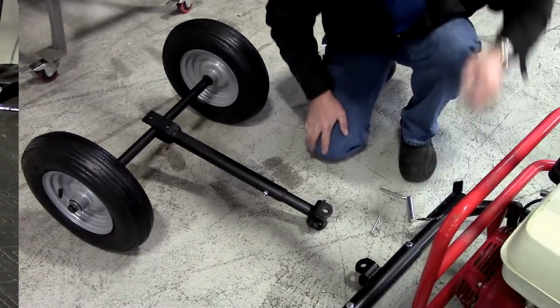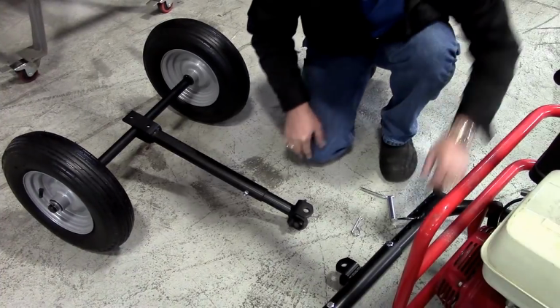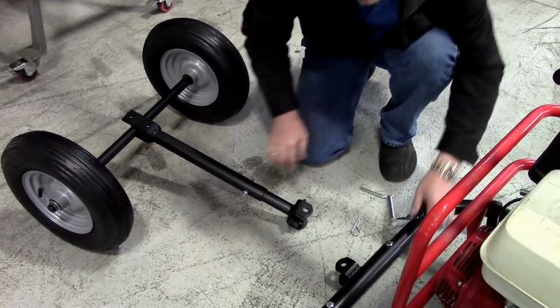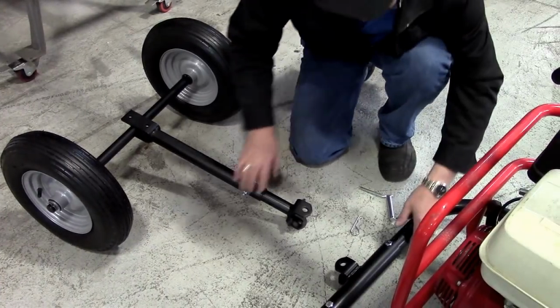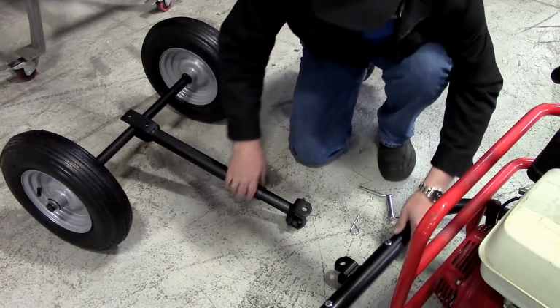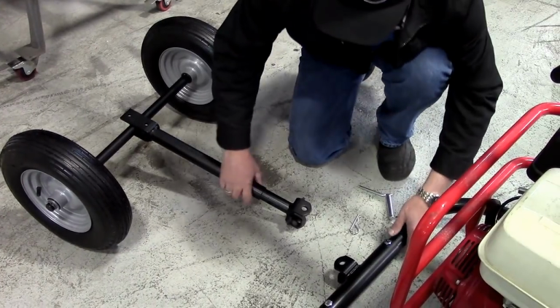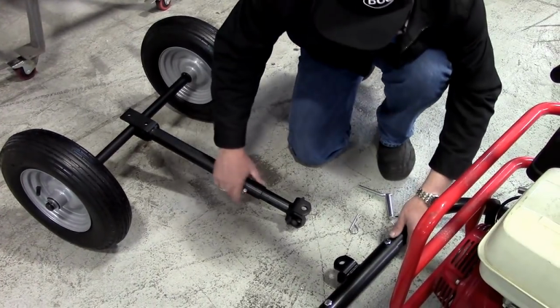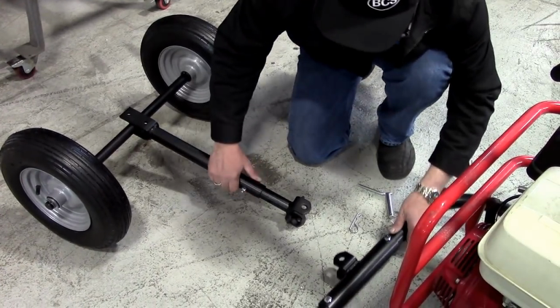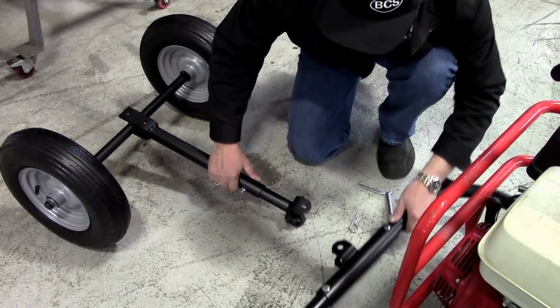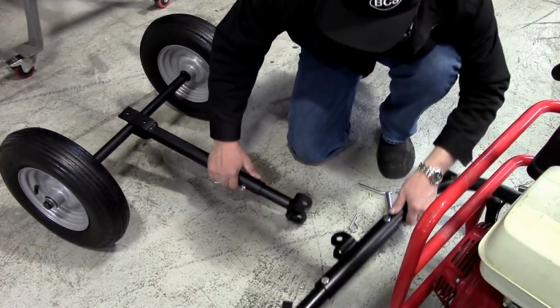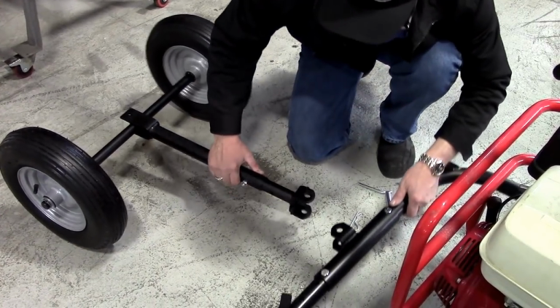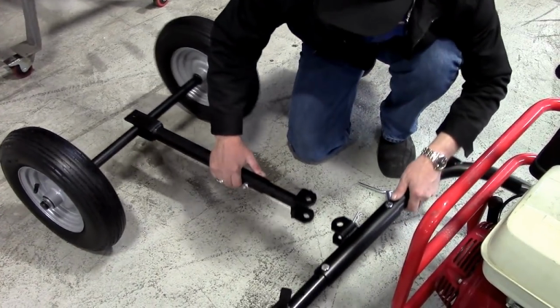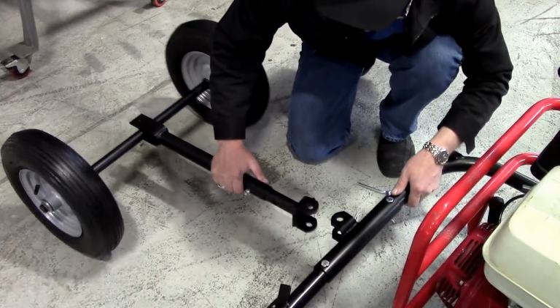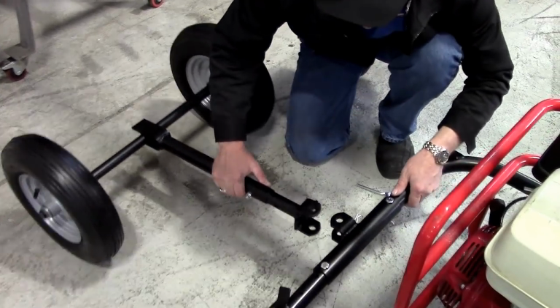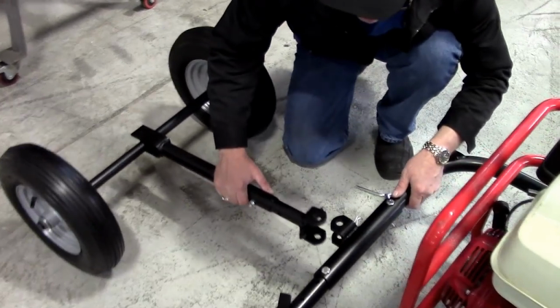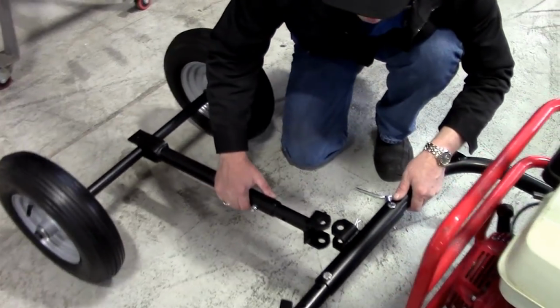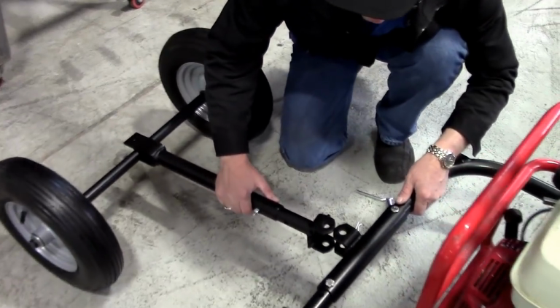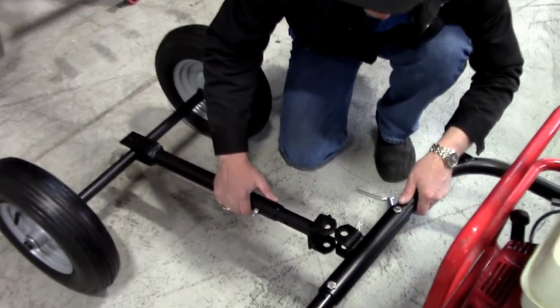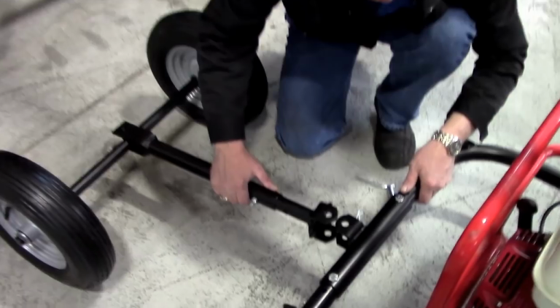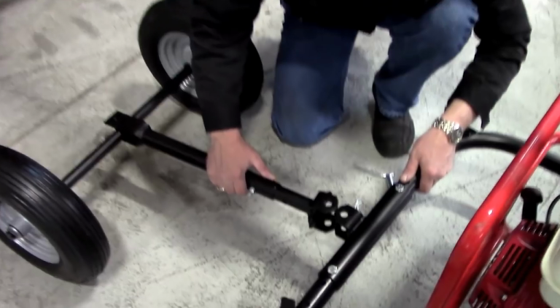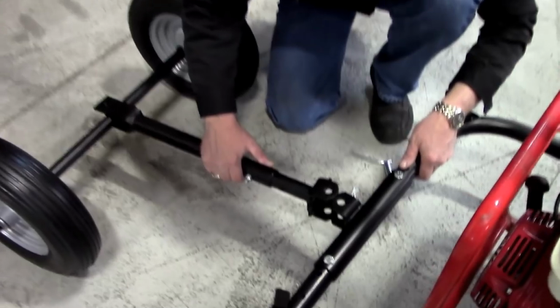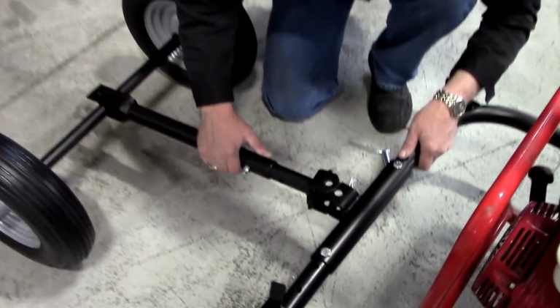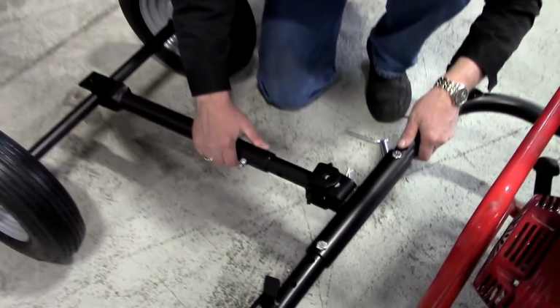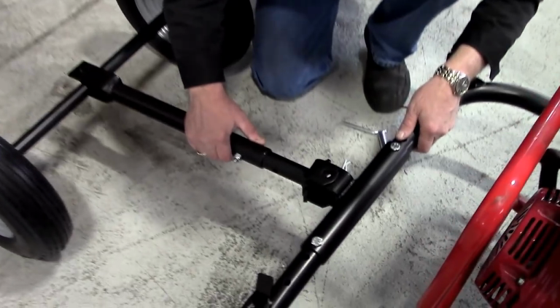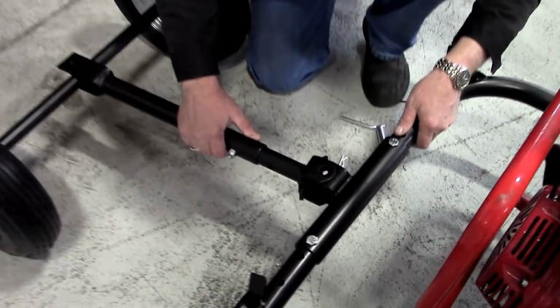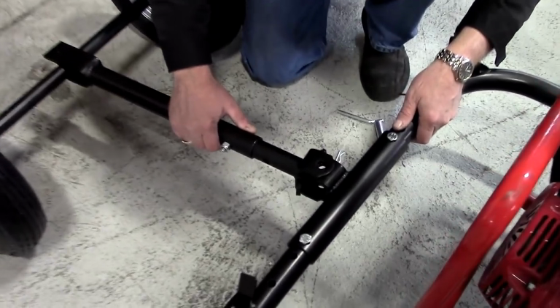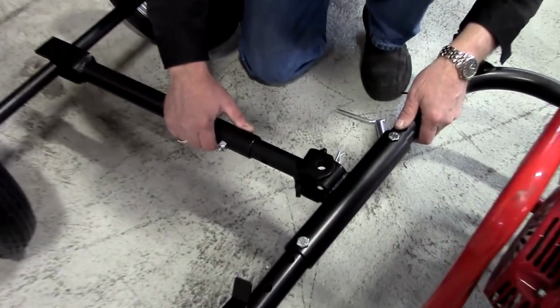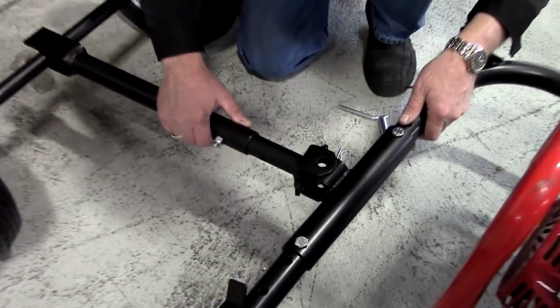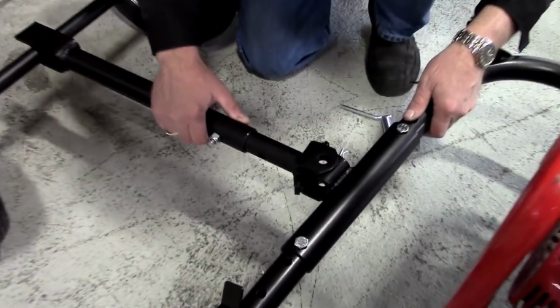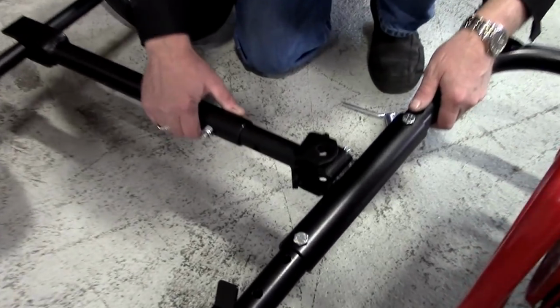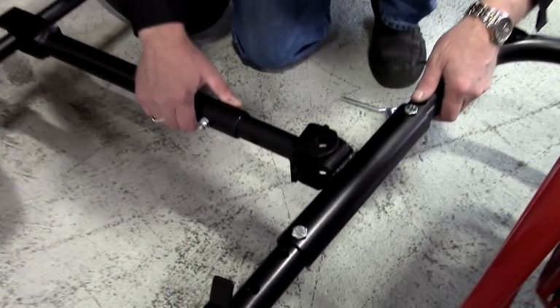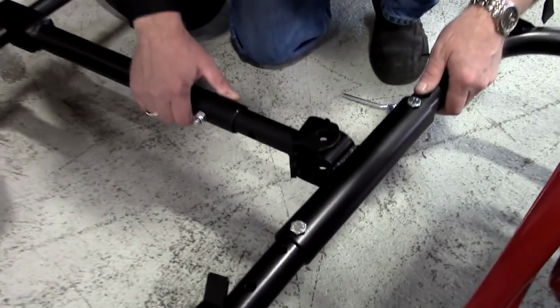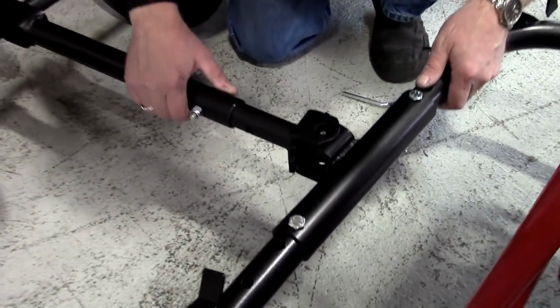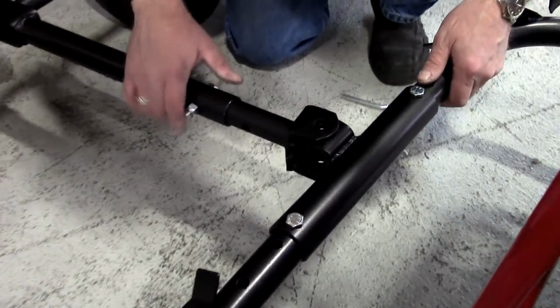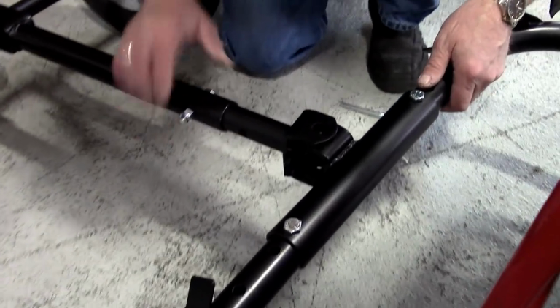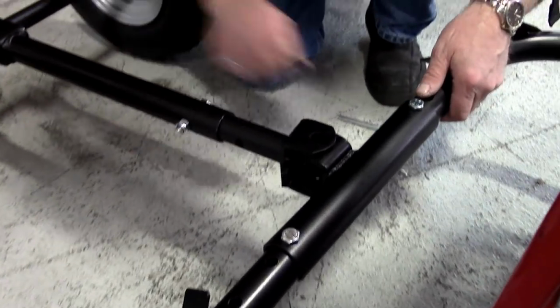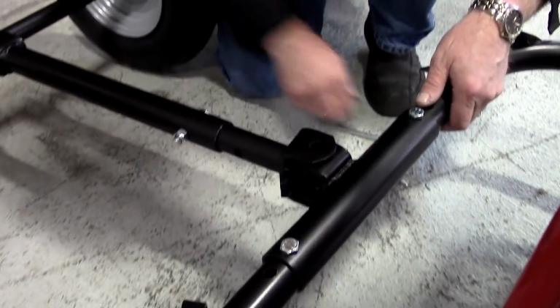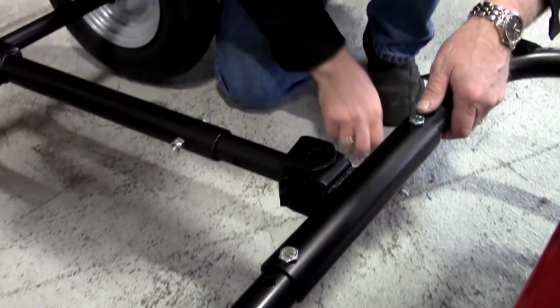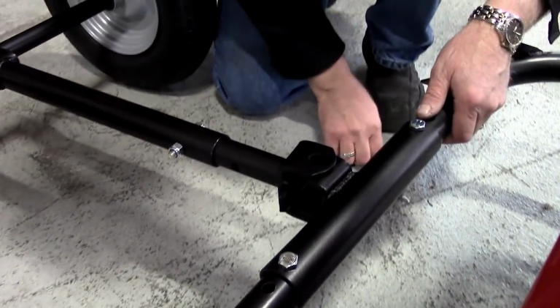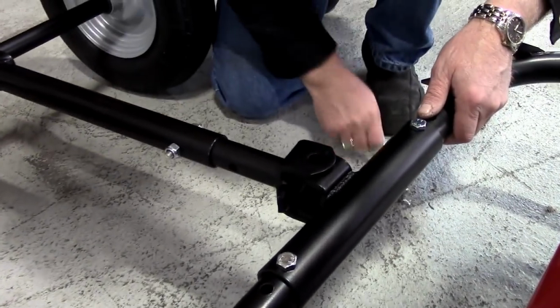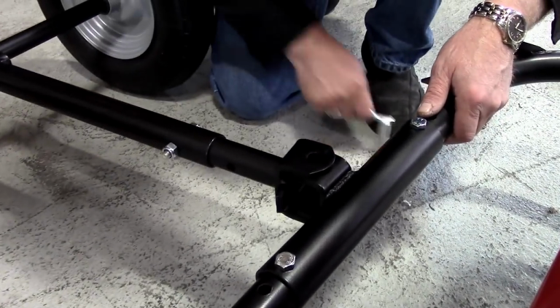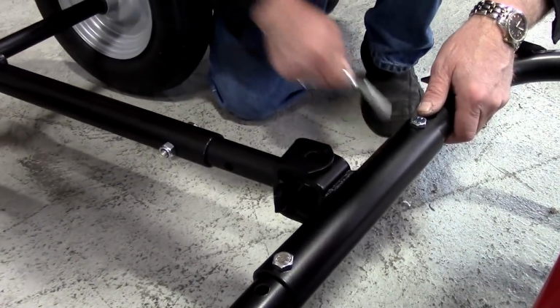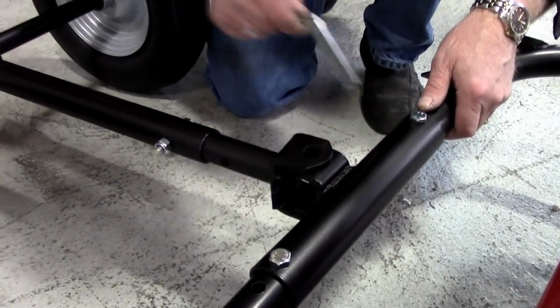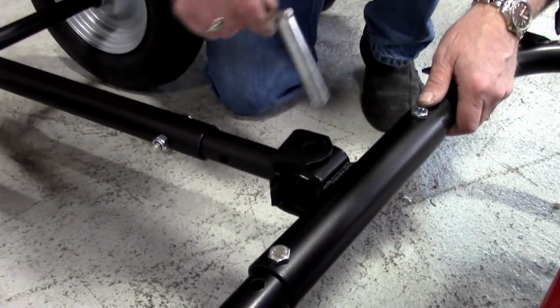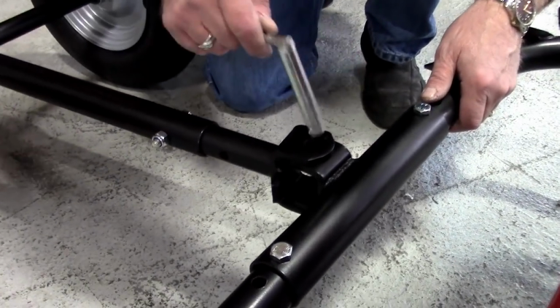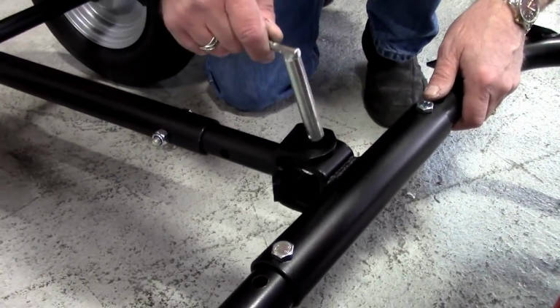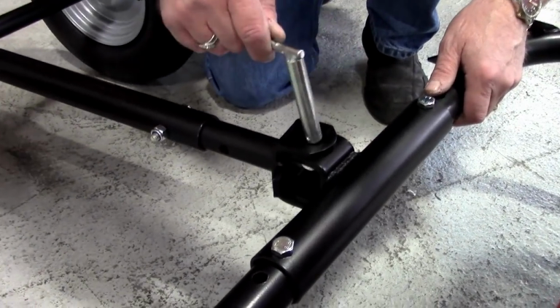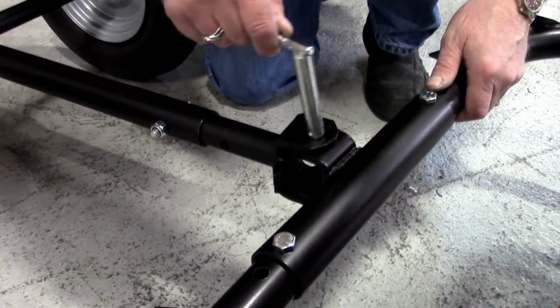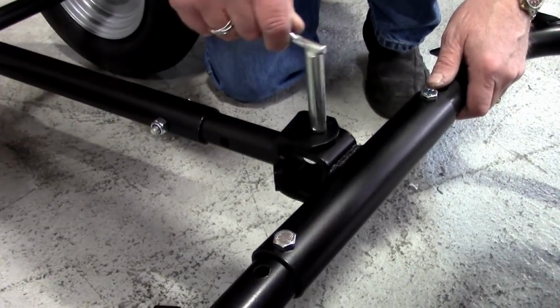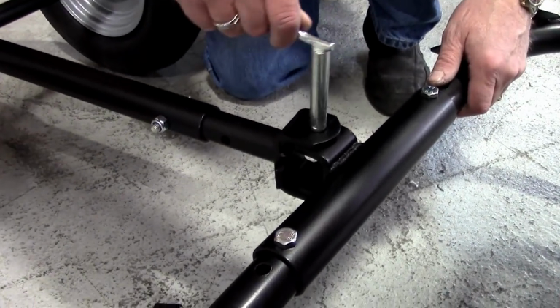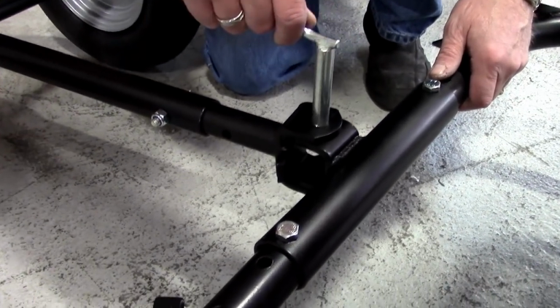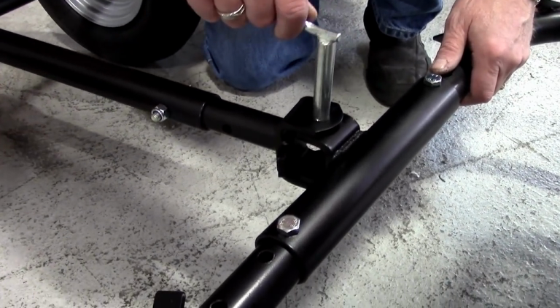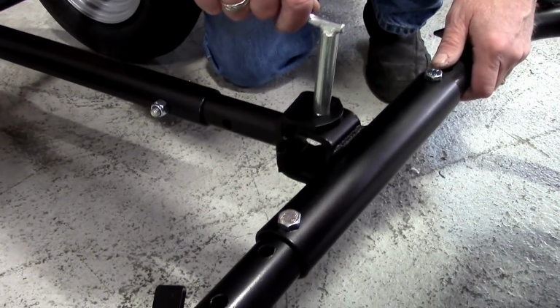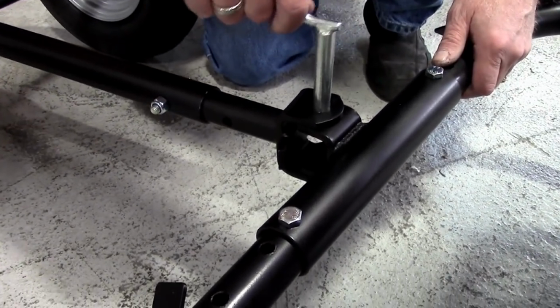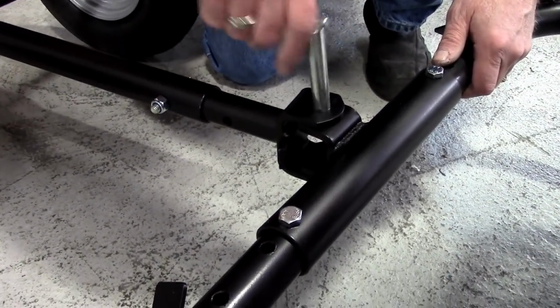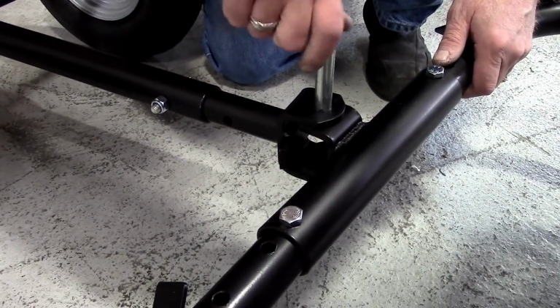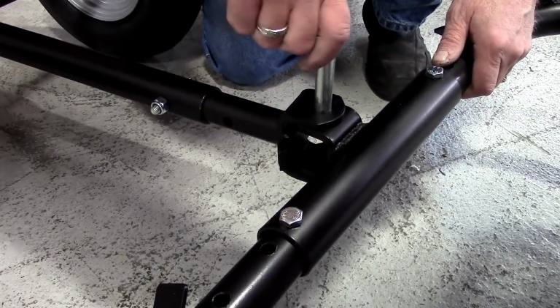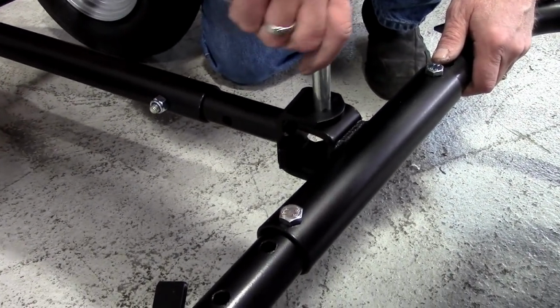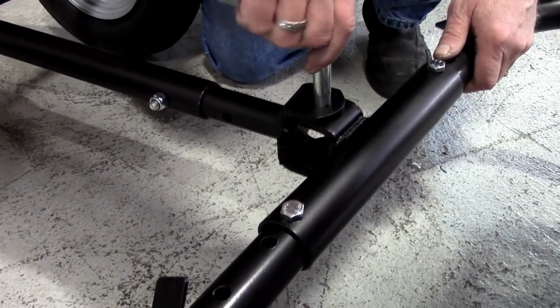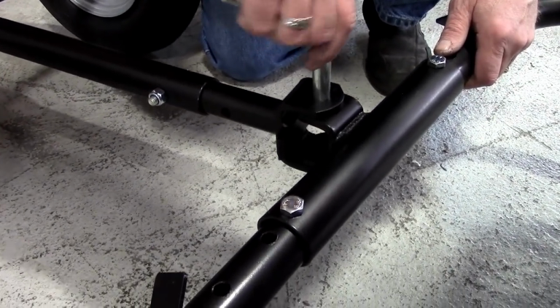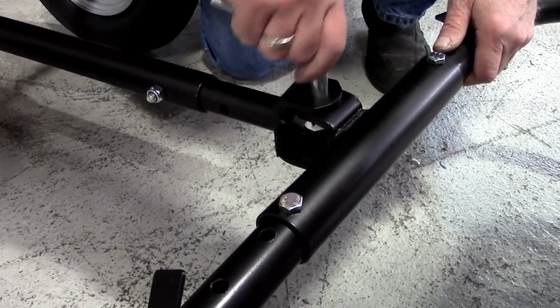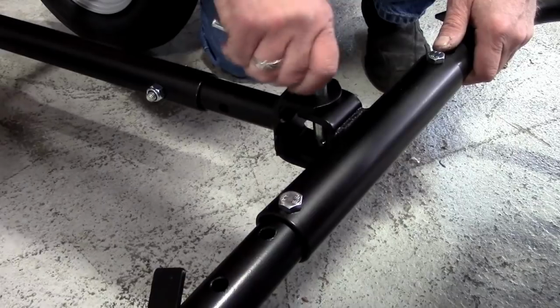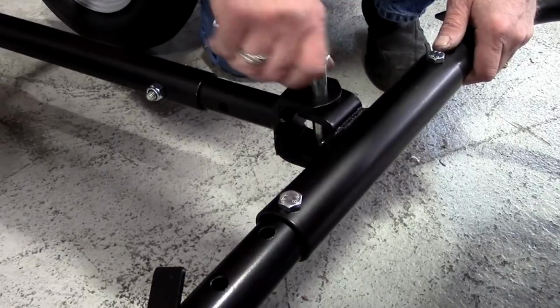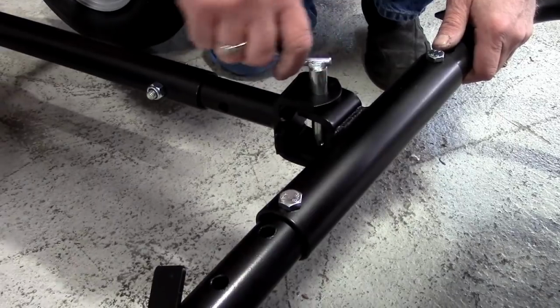Now attach the wheel axle assembly to the U-frame using the drop pin, and secure the pin by inserting the hair clip through the bottom hole.